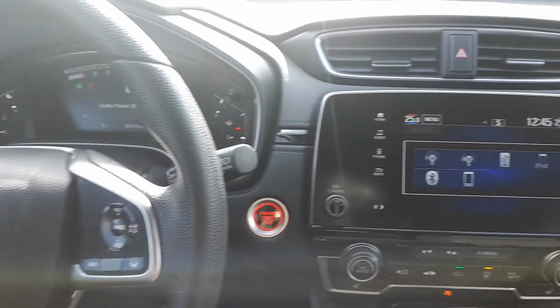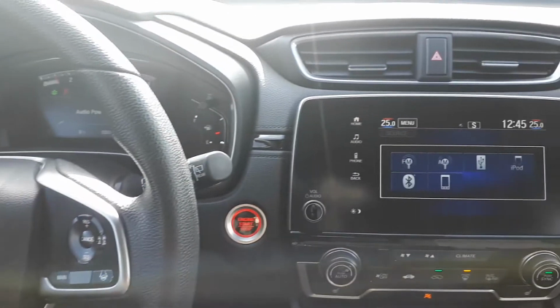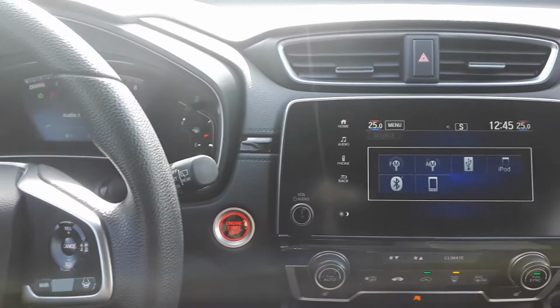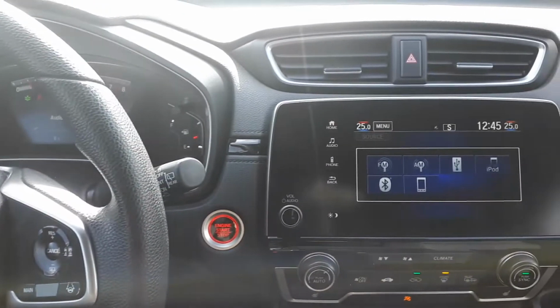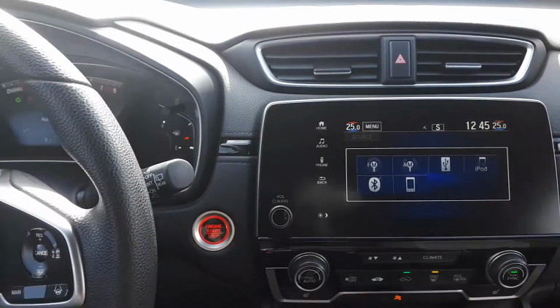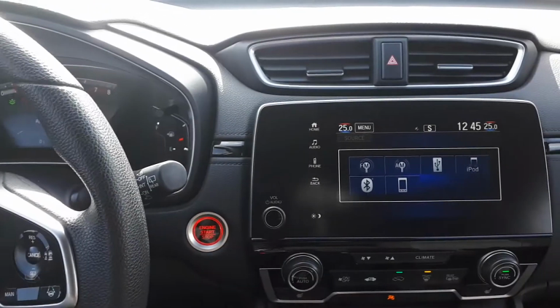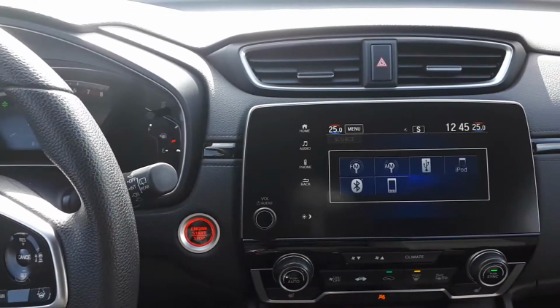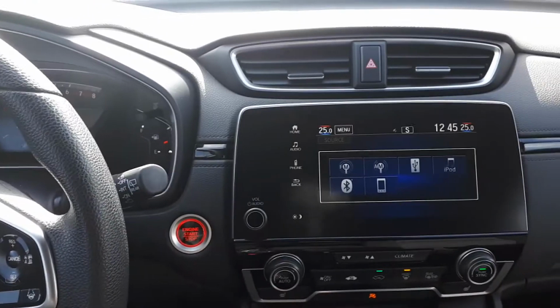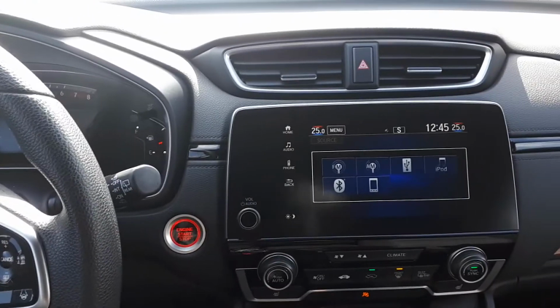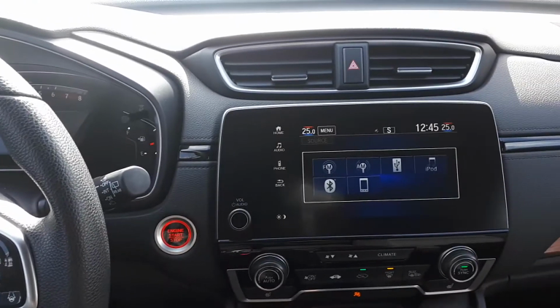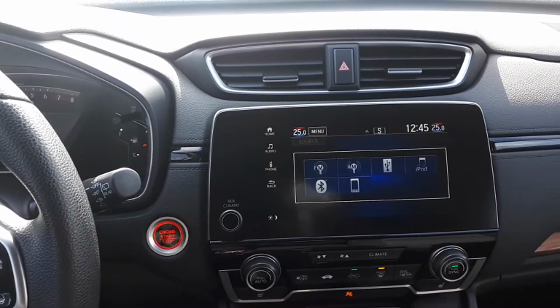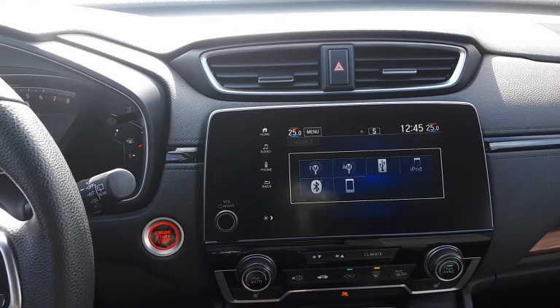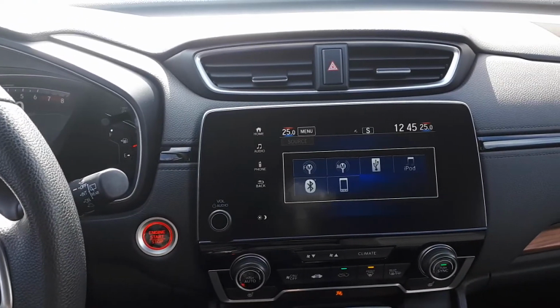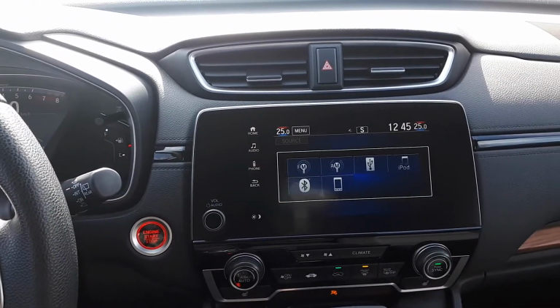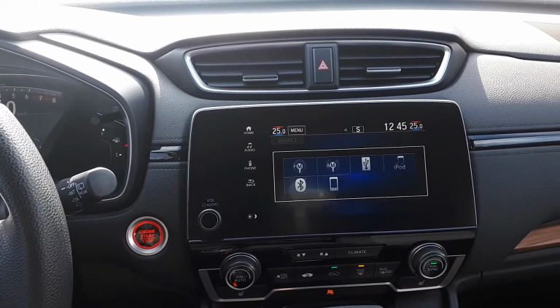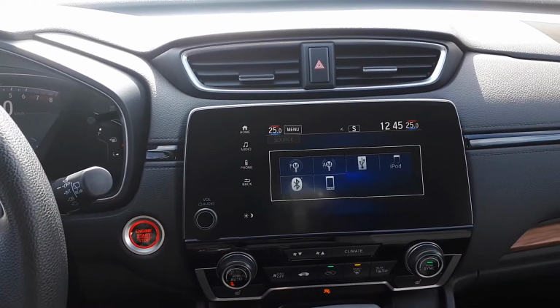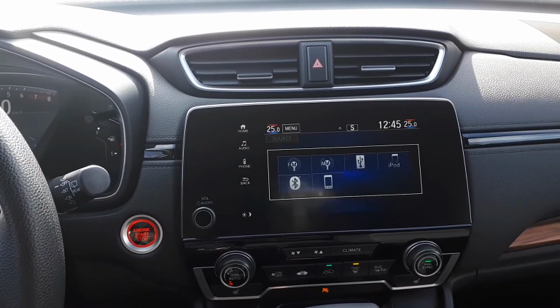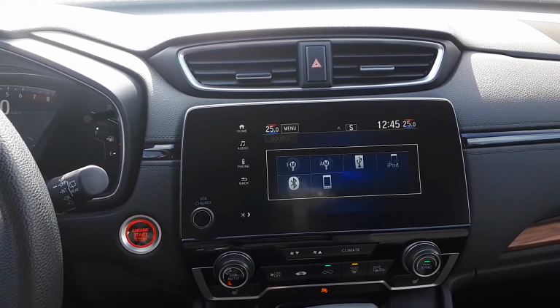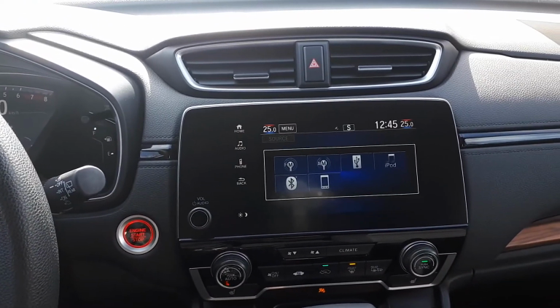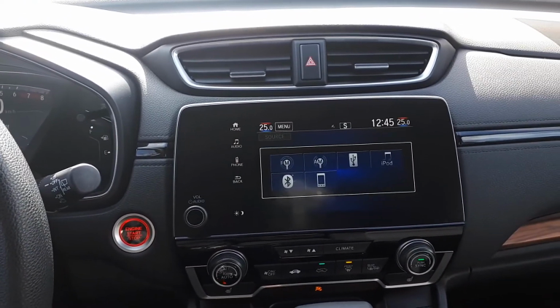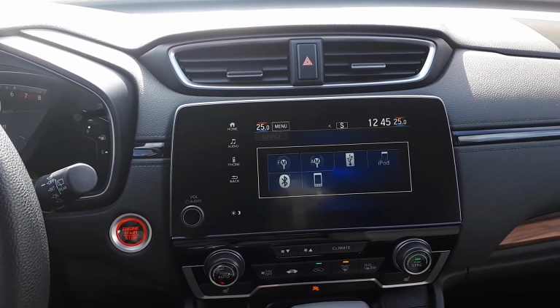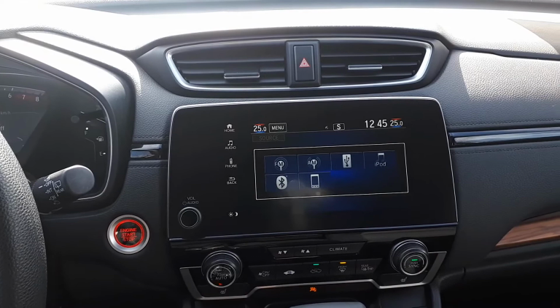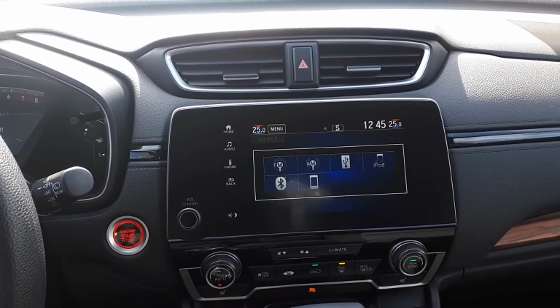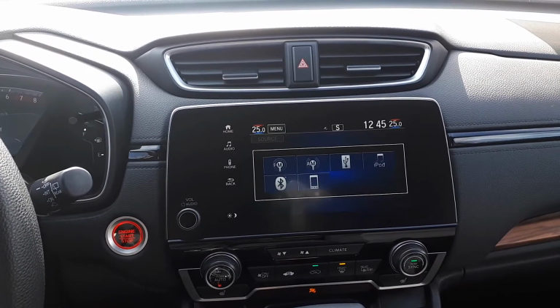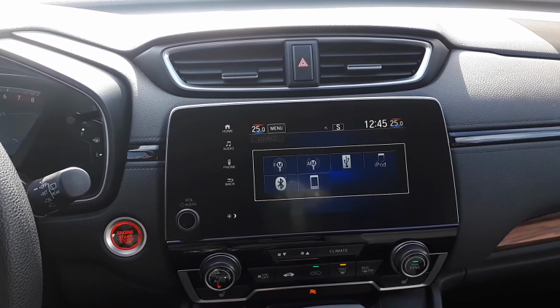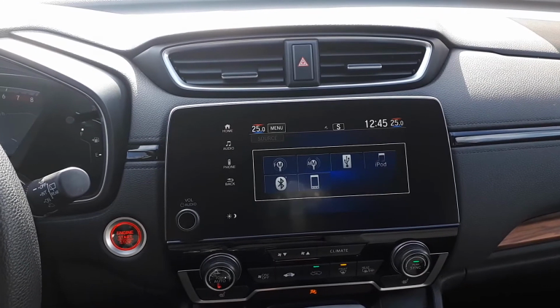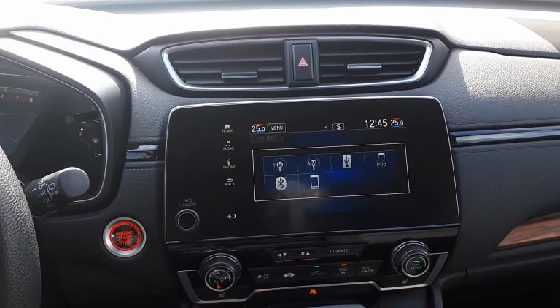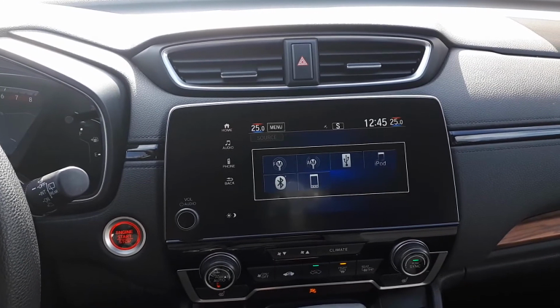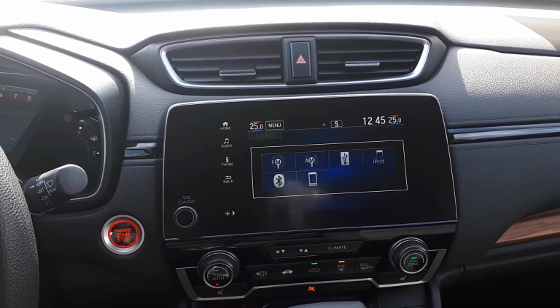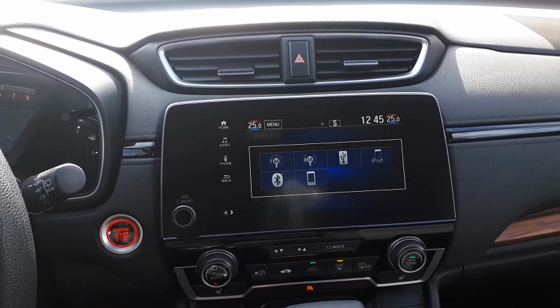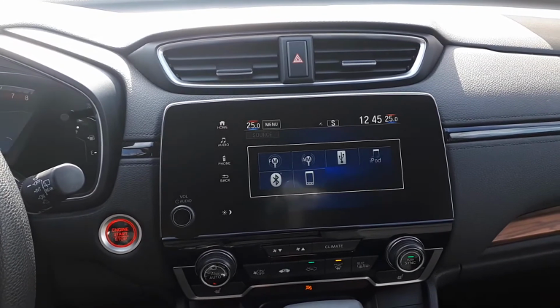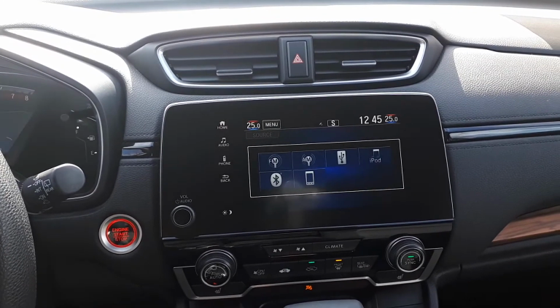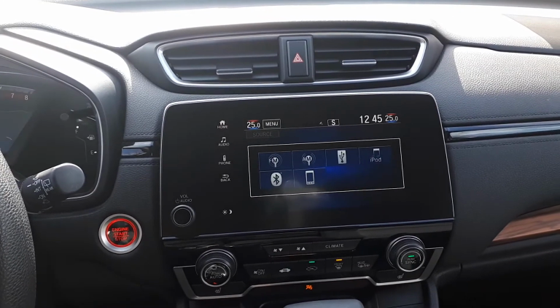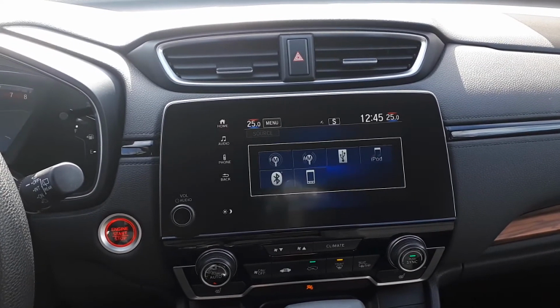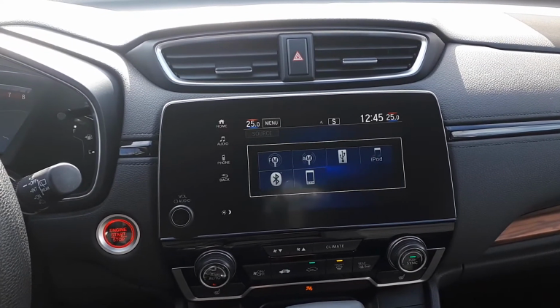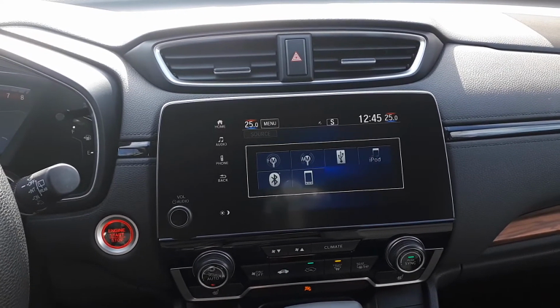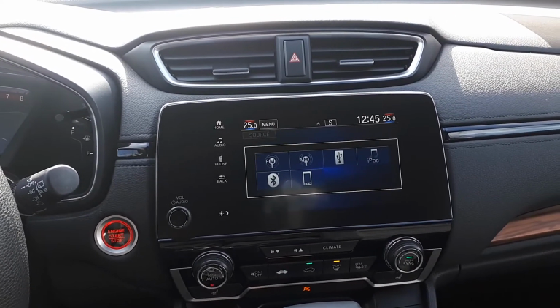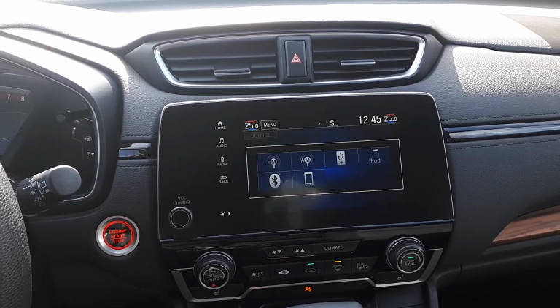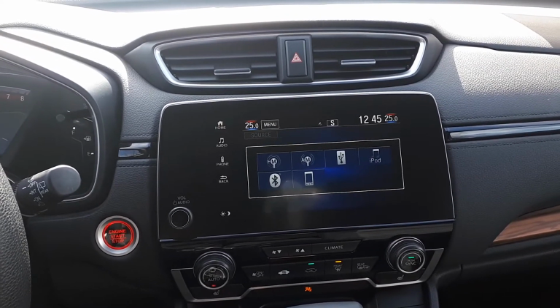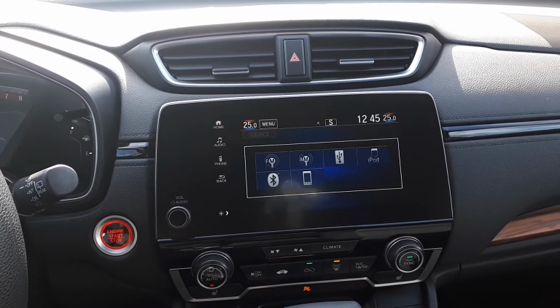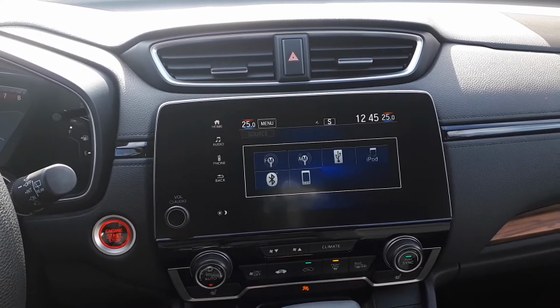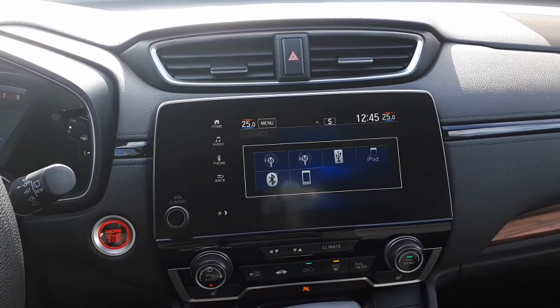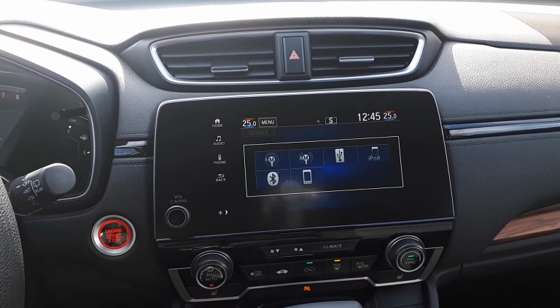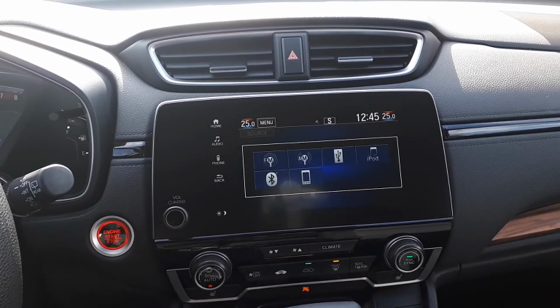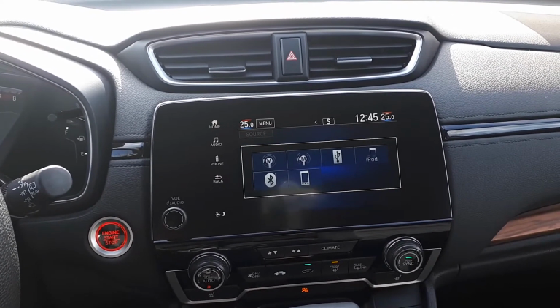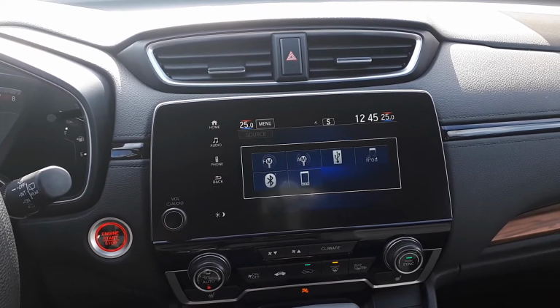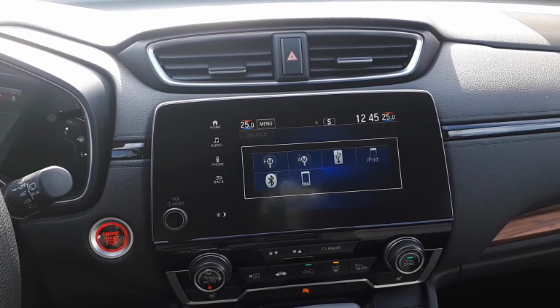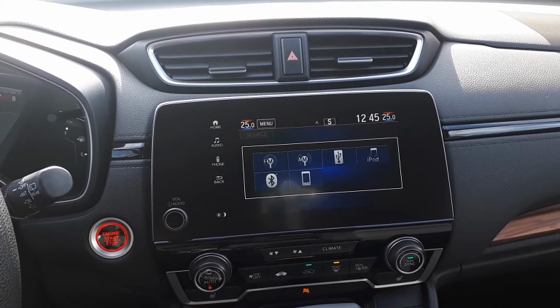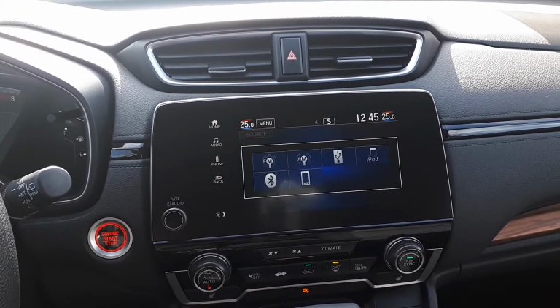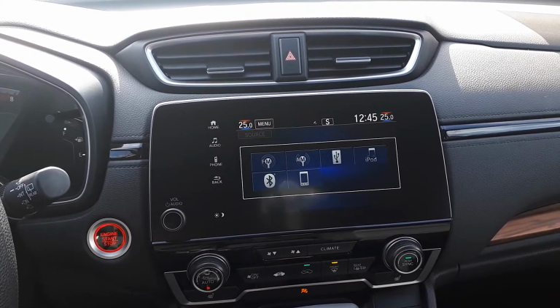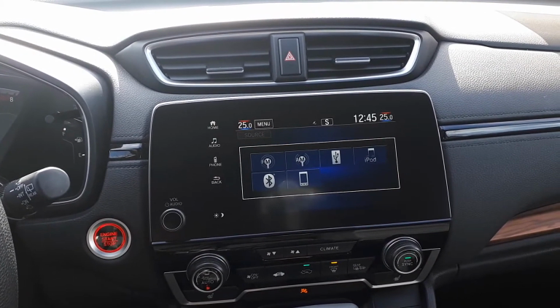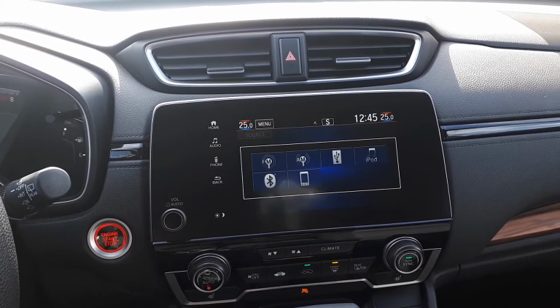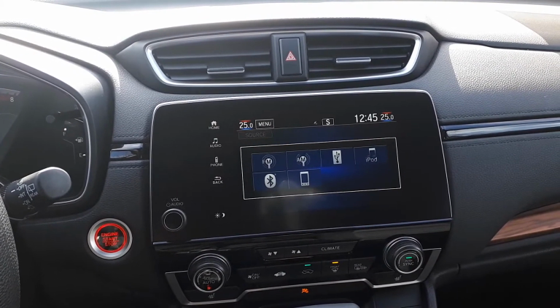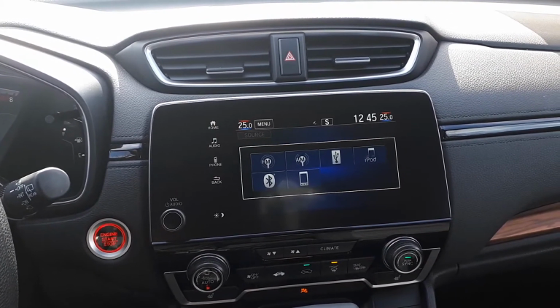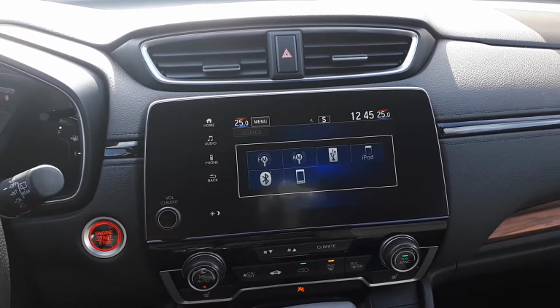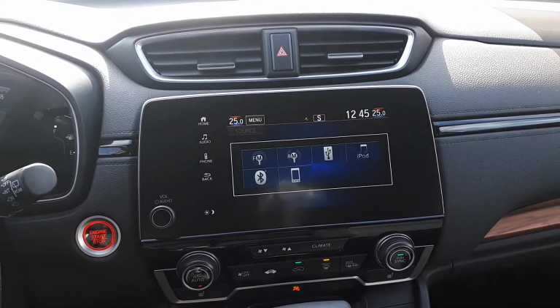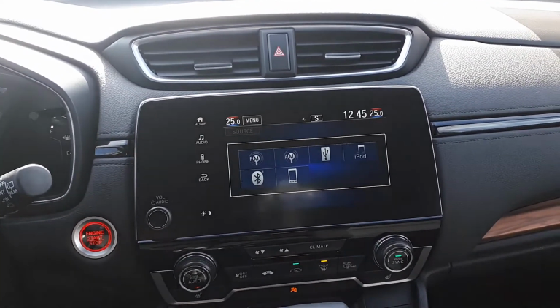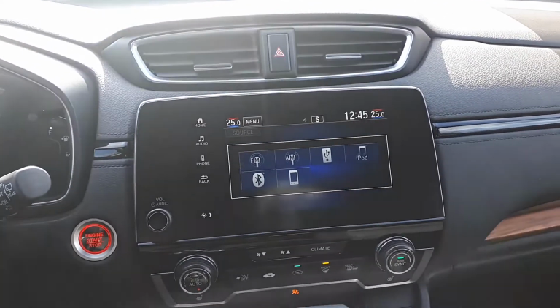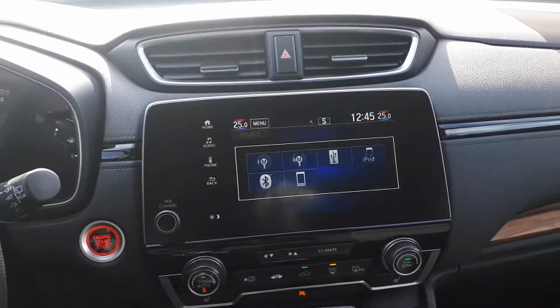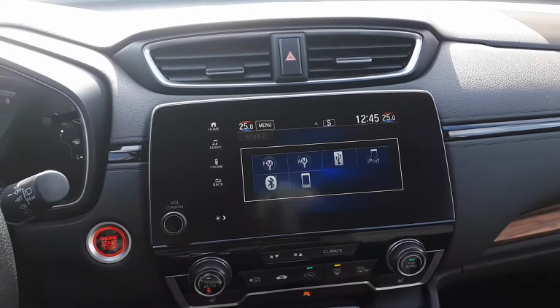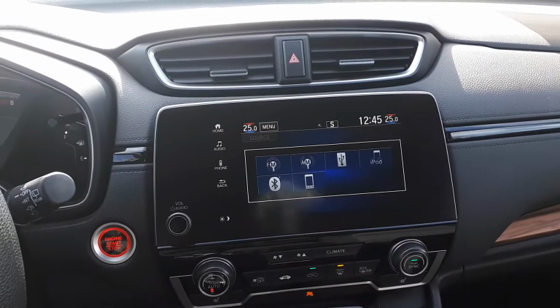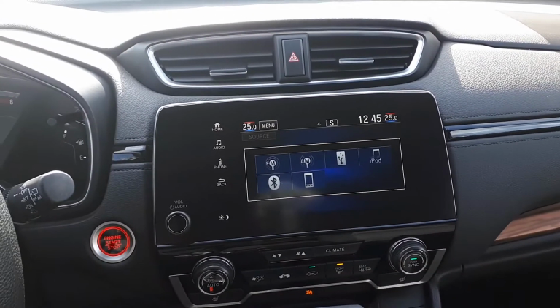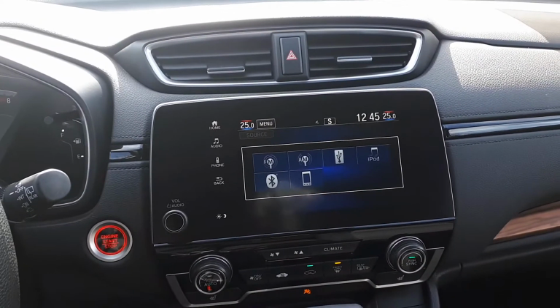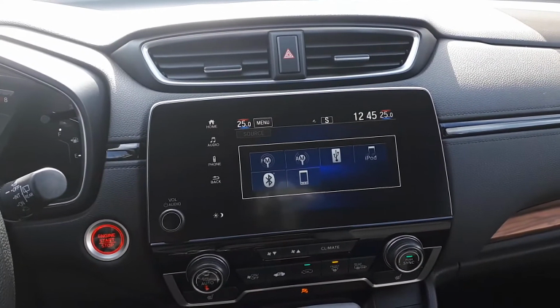For audio sources, this vehicle has AM and FM radio stations, USB inputs, Bluetooth audio, and smartphone connection.